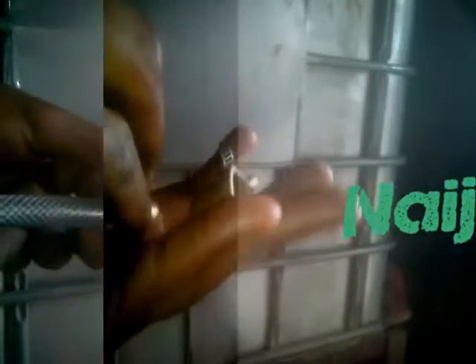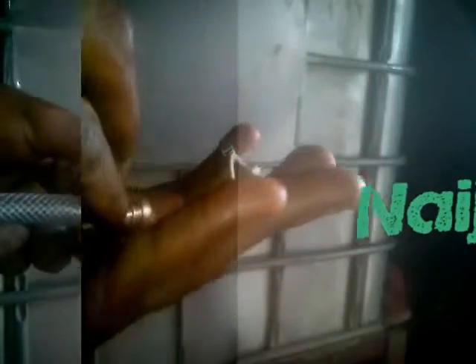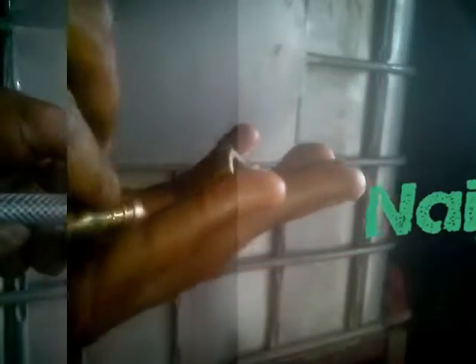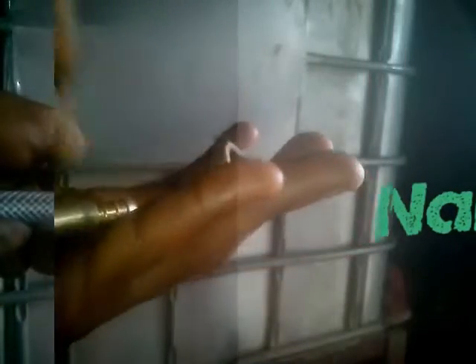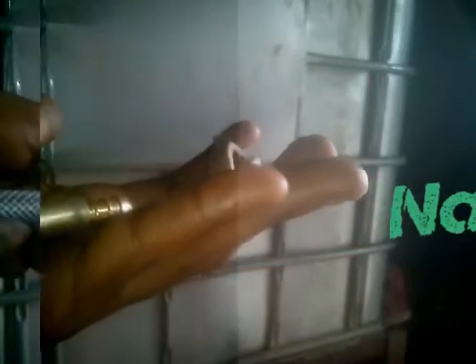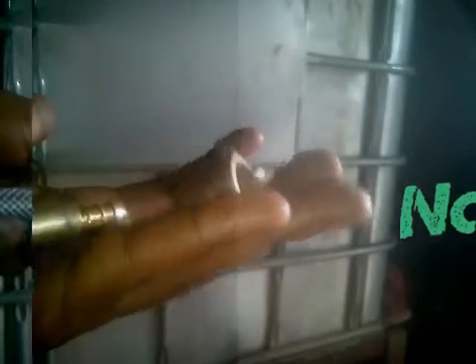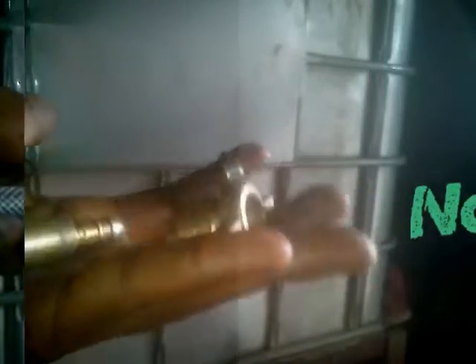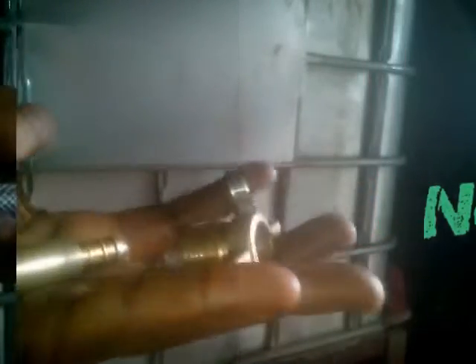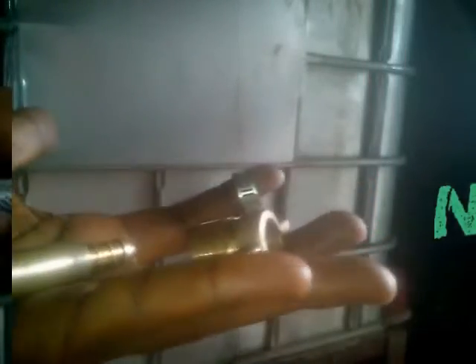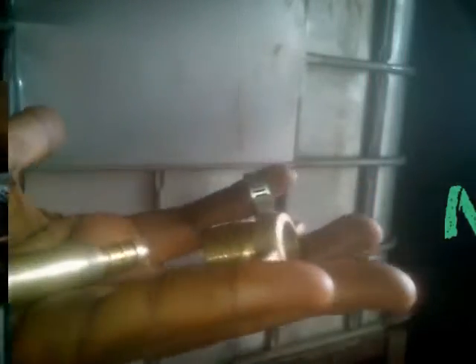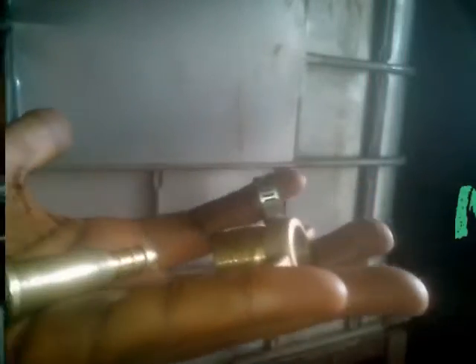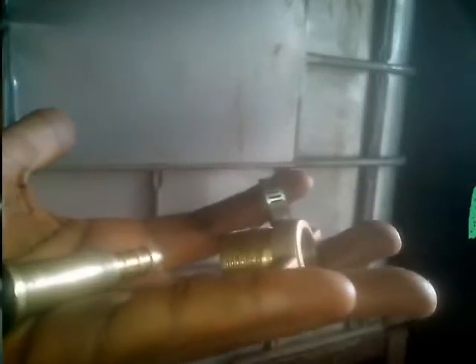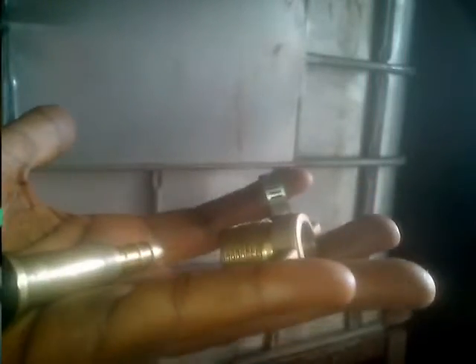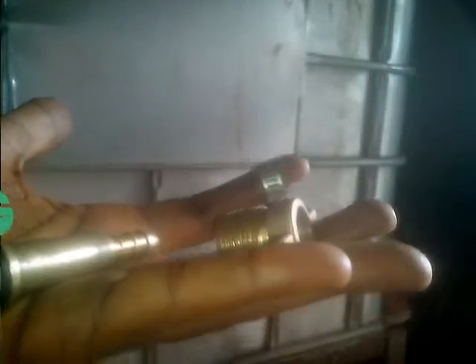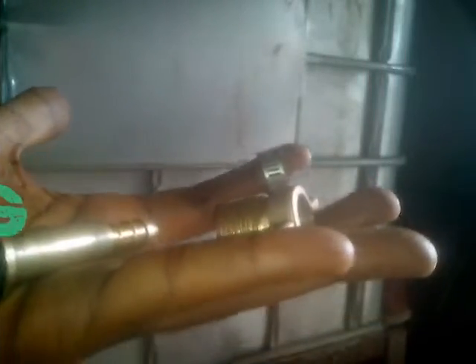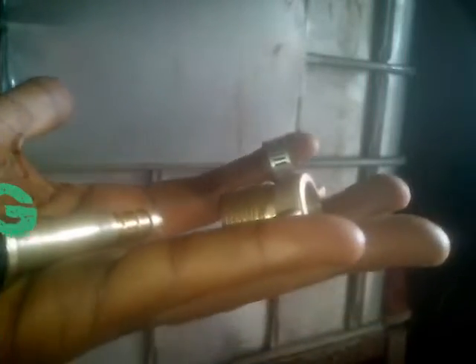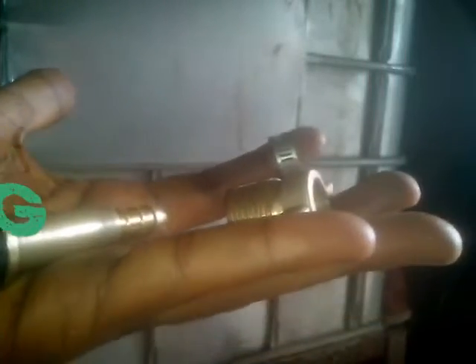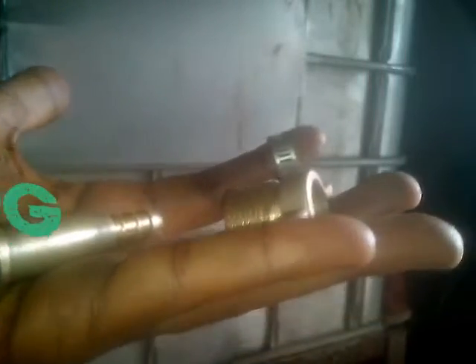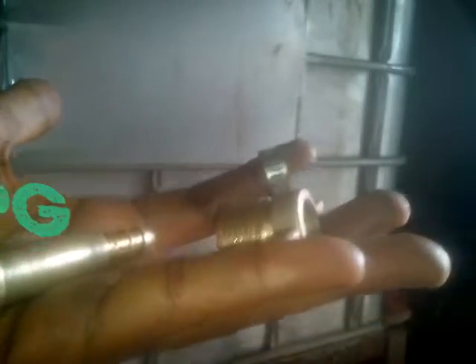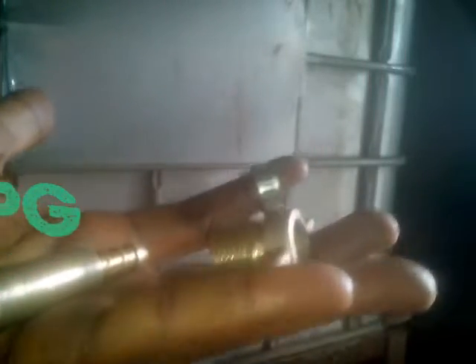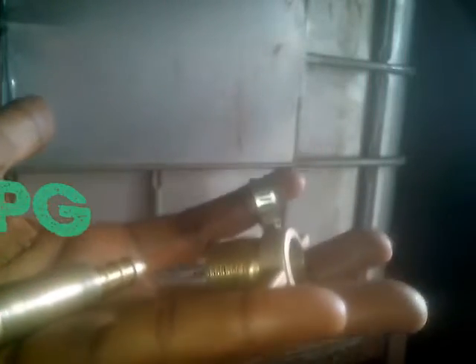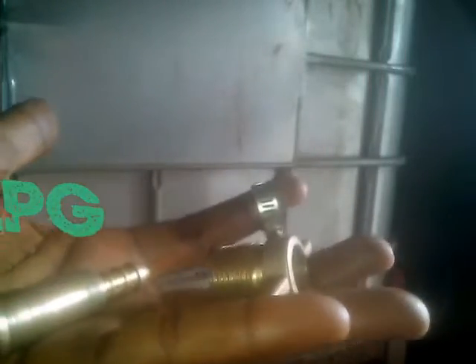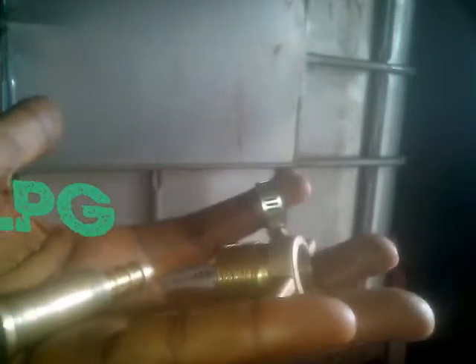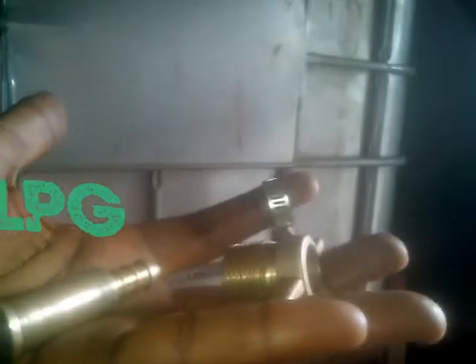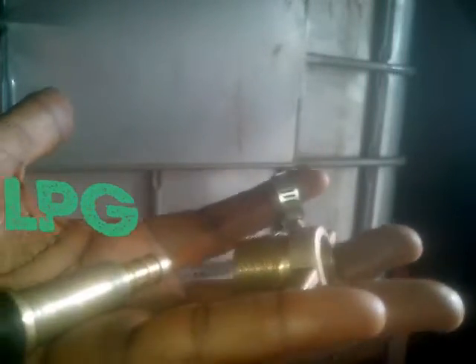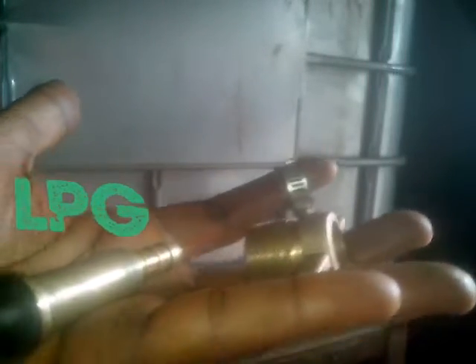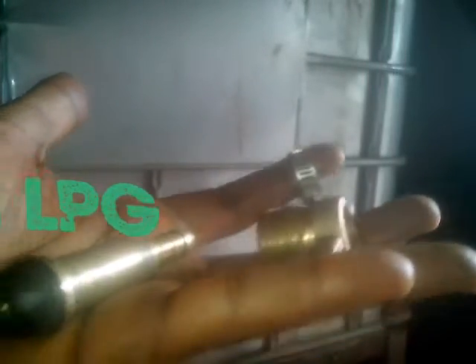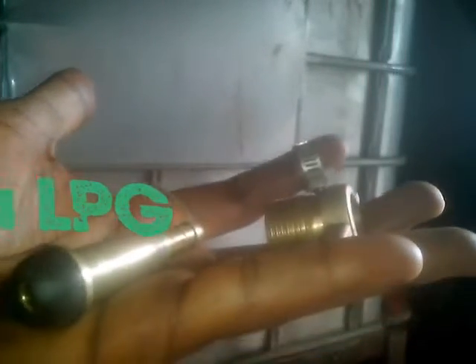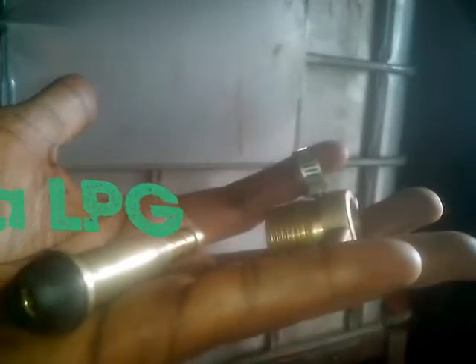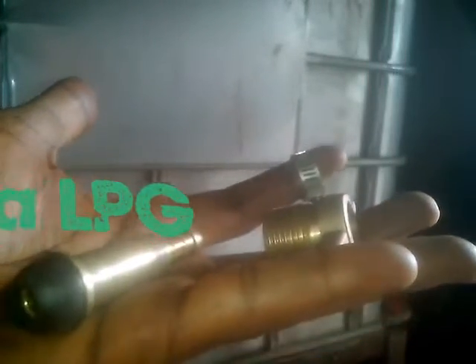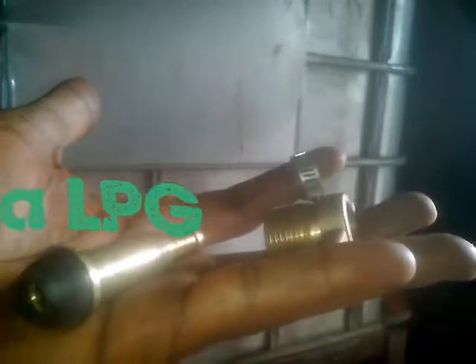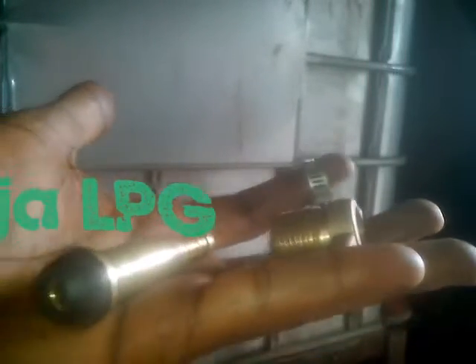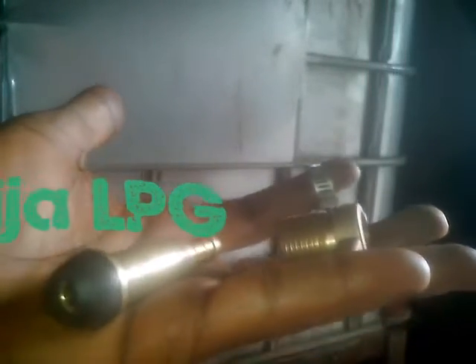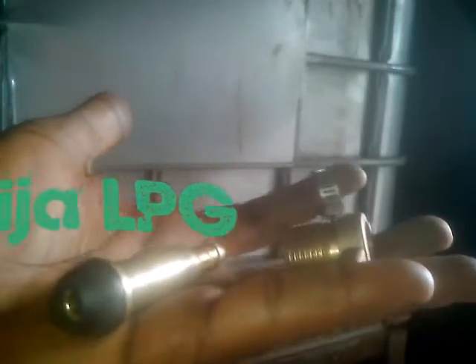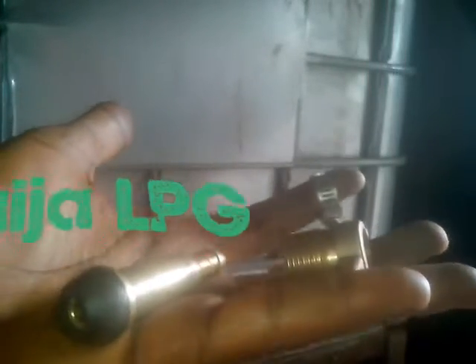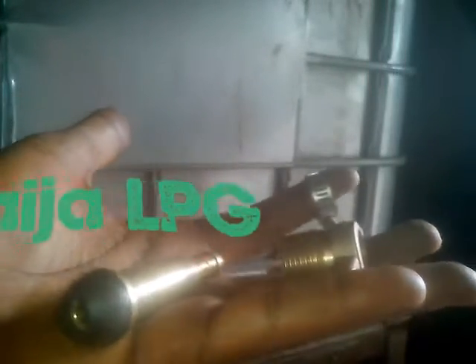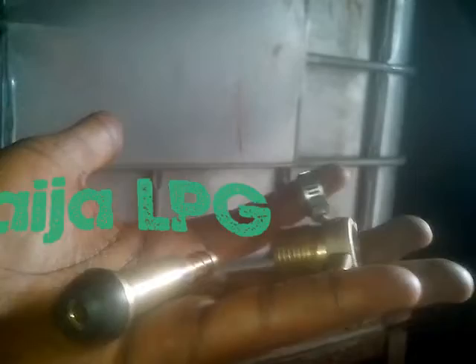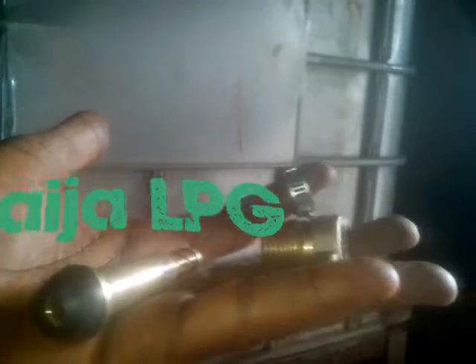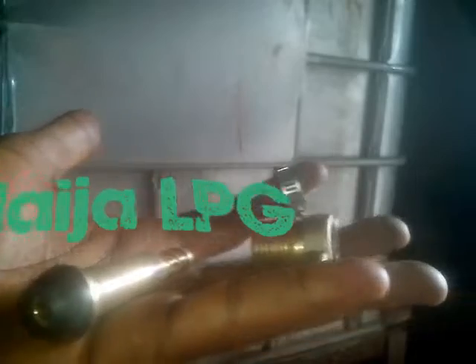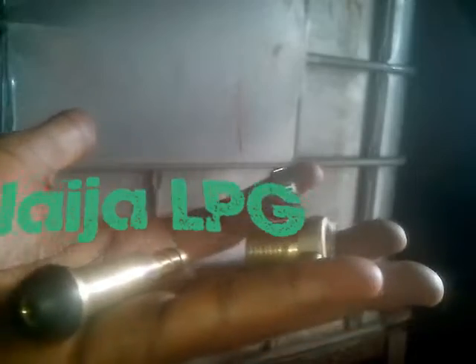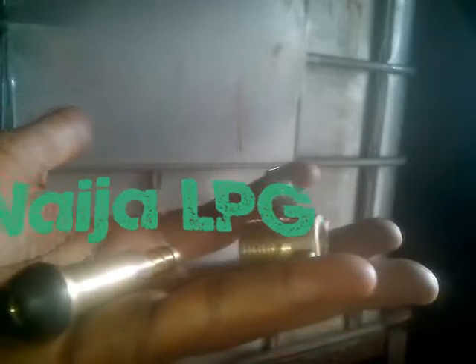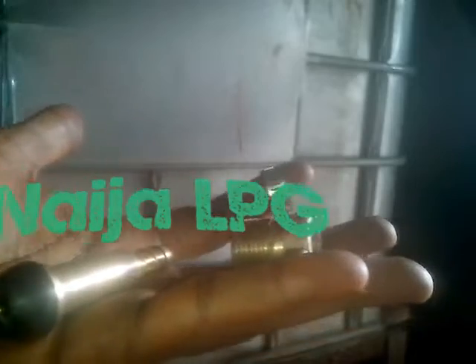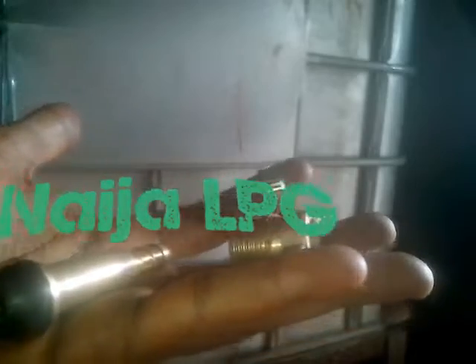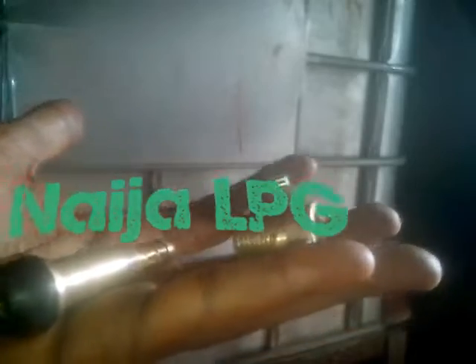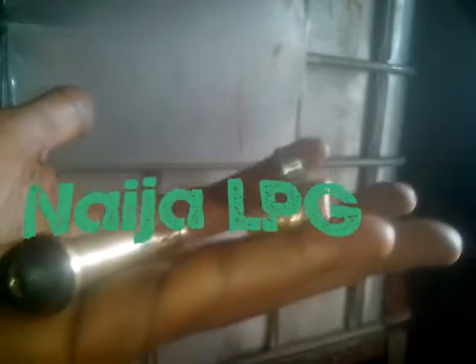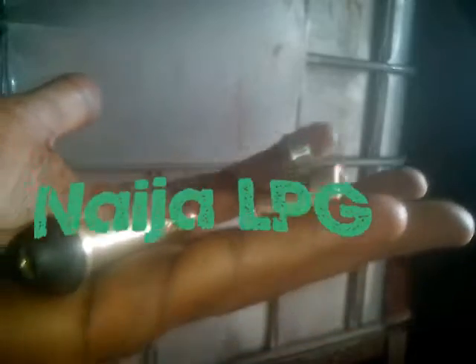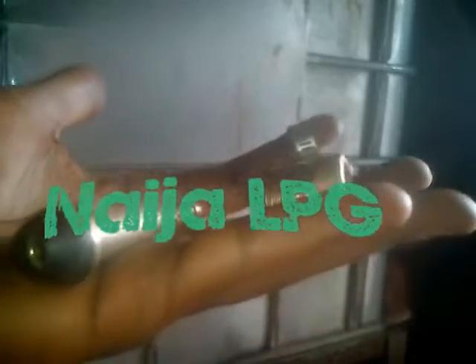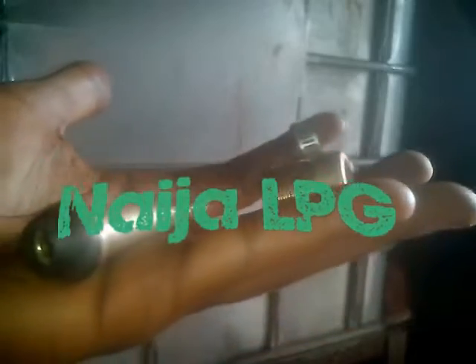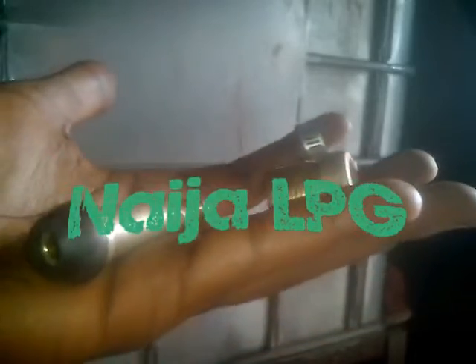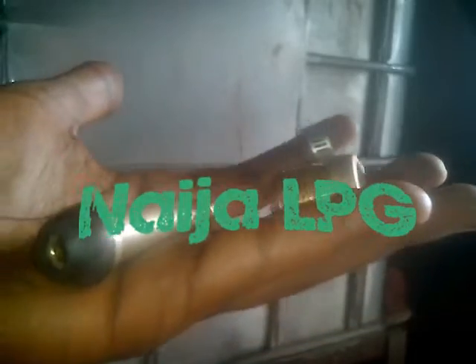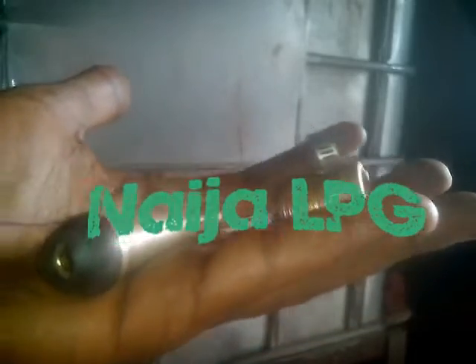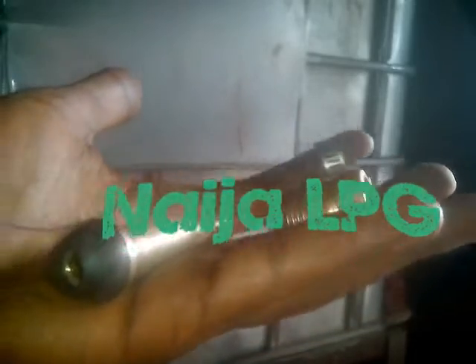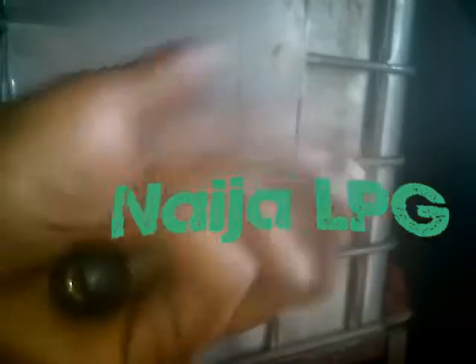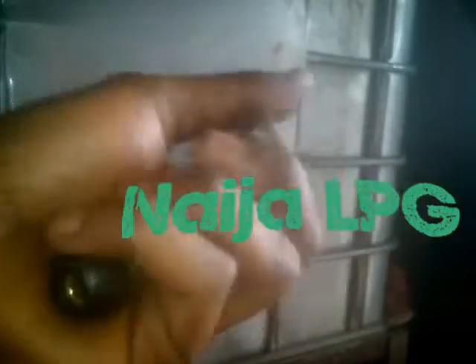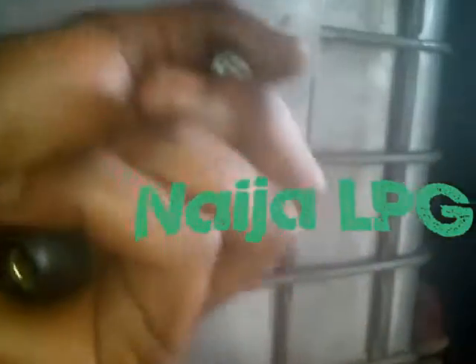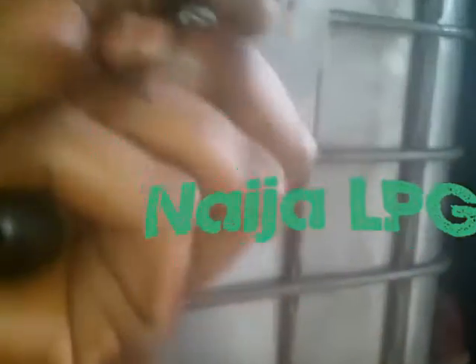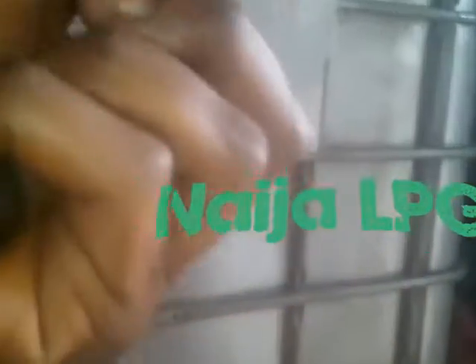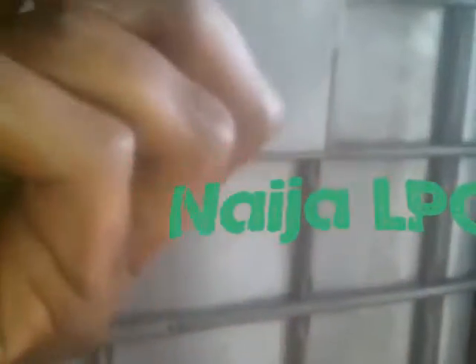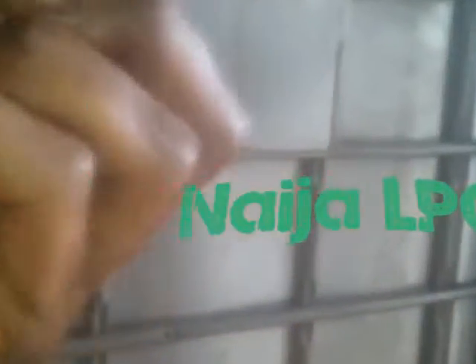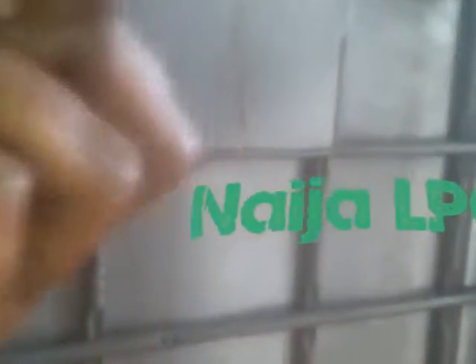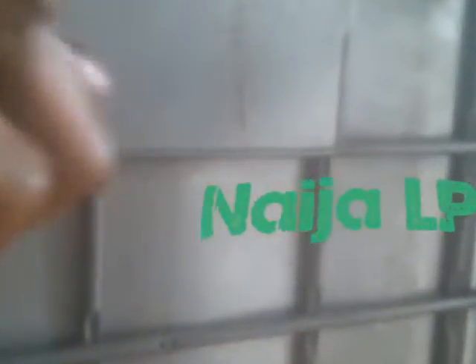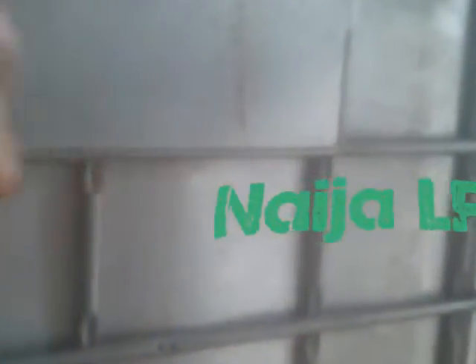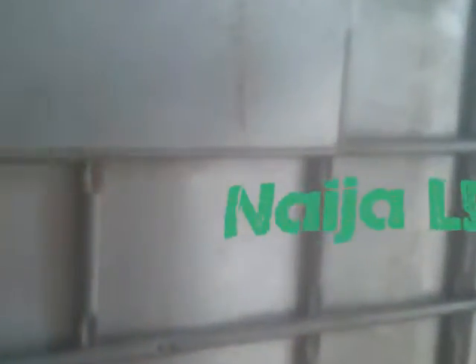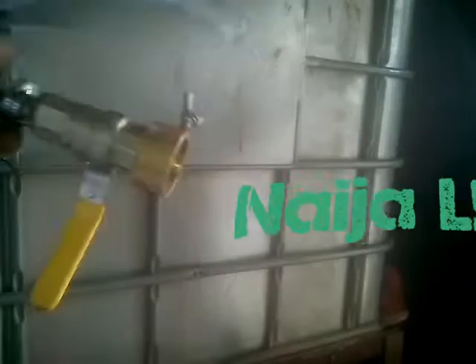Here are the tools I will be using. You can get these at your local gas store. Let's begin.